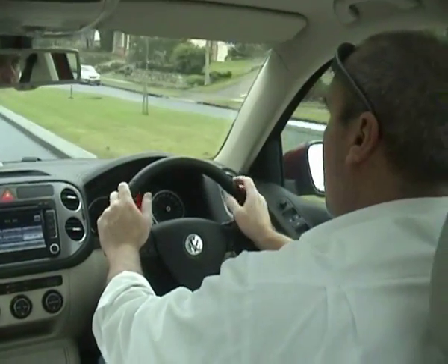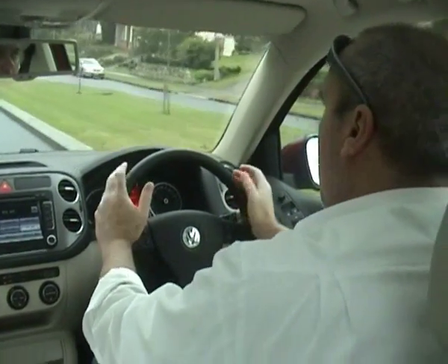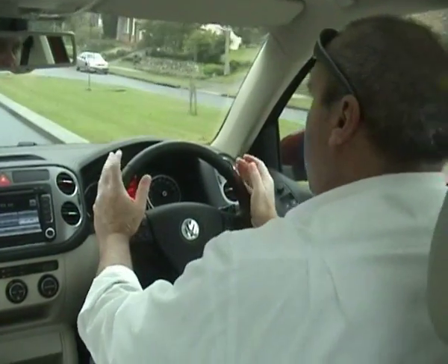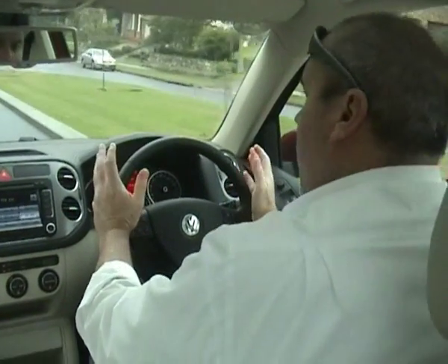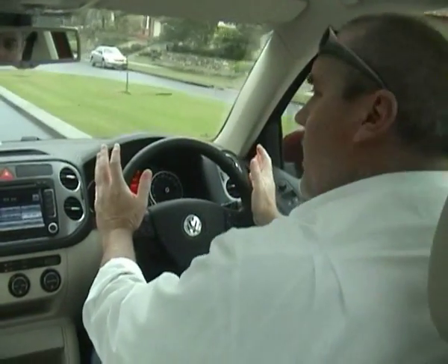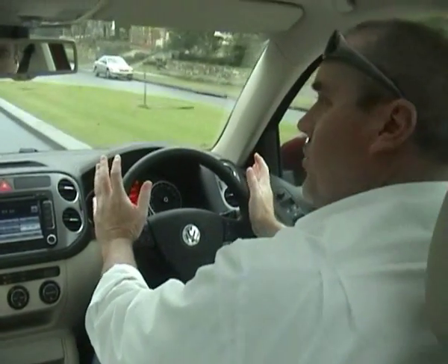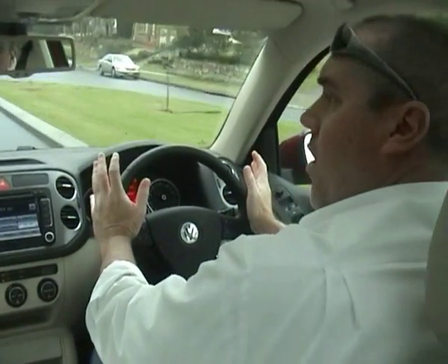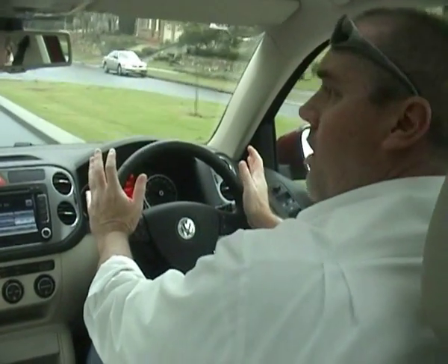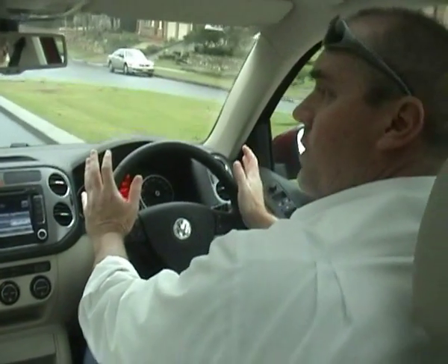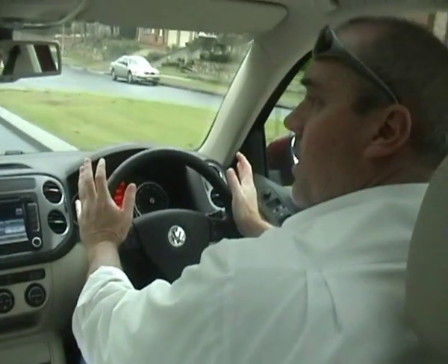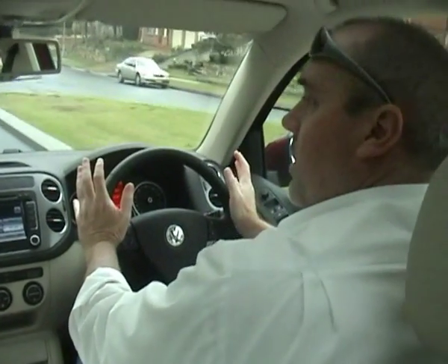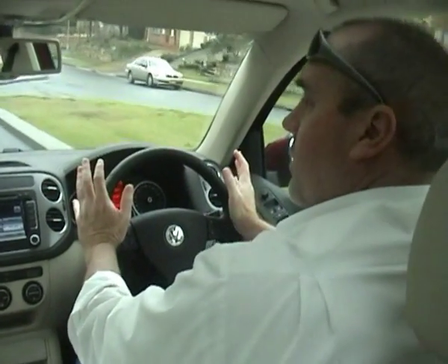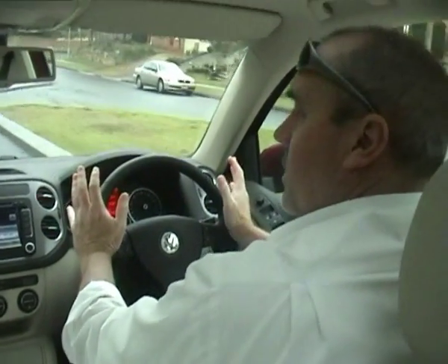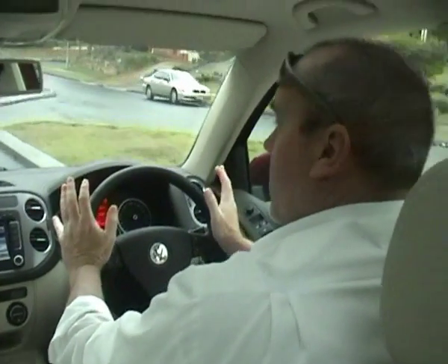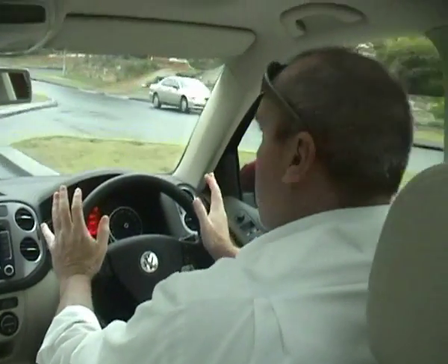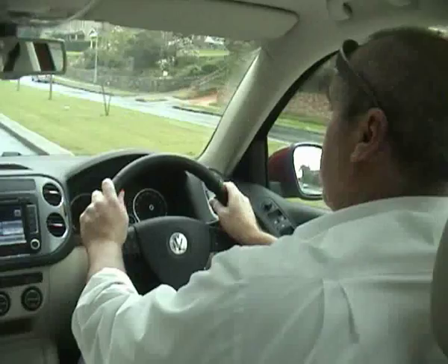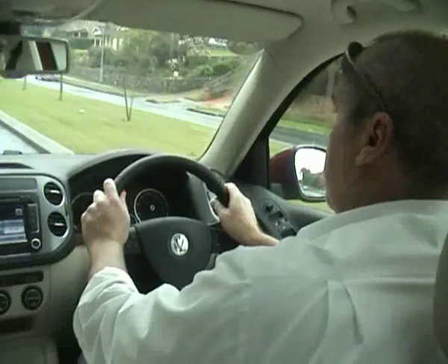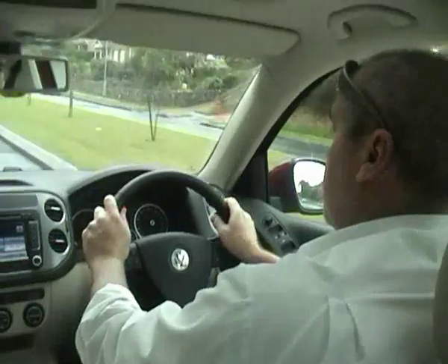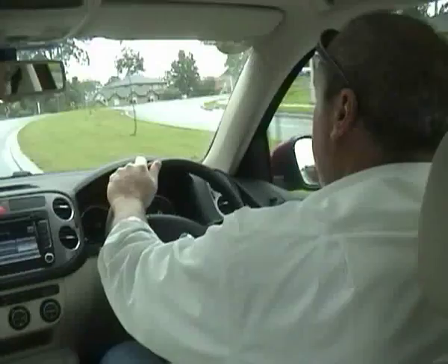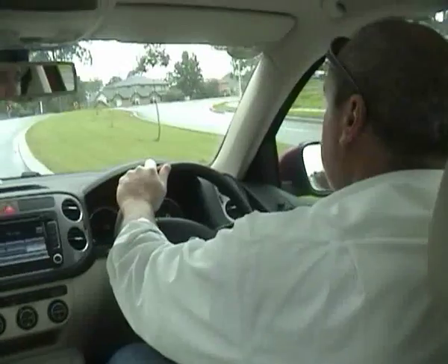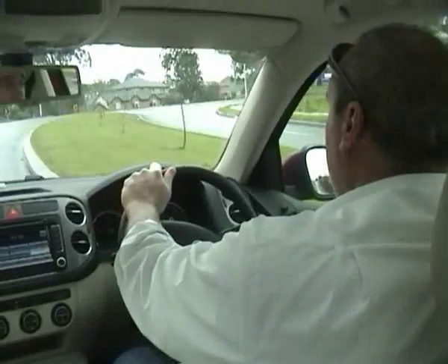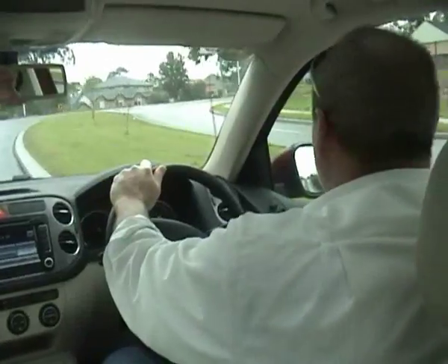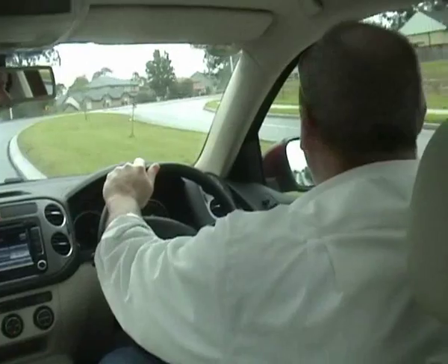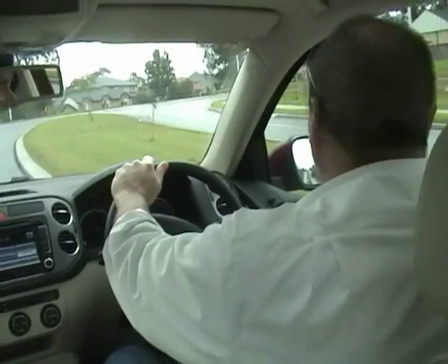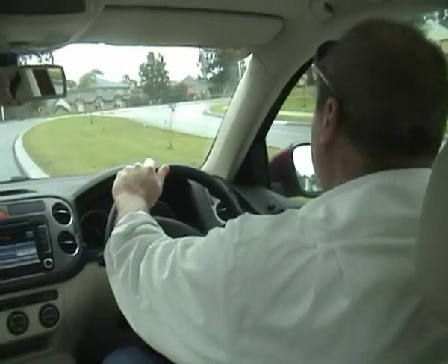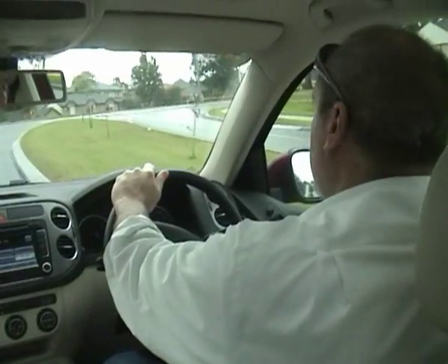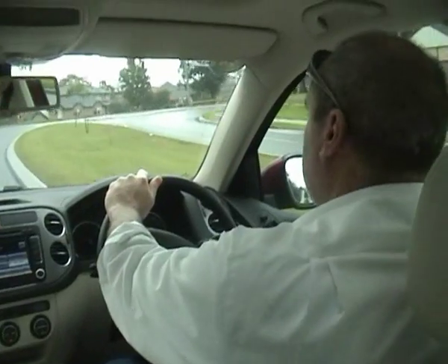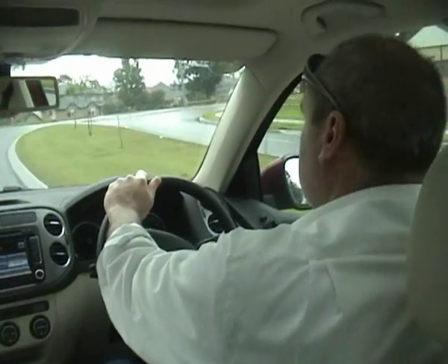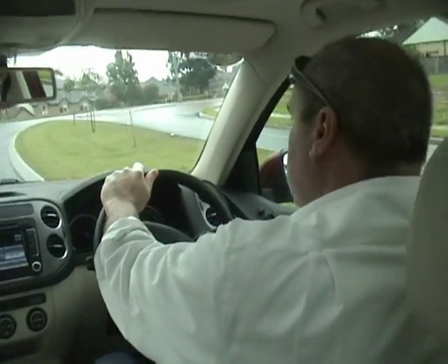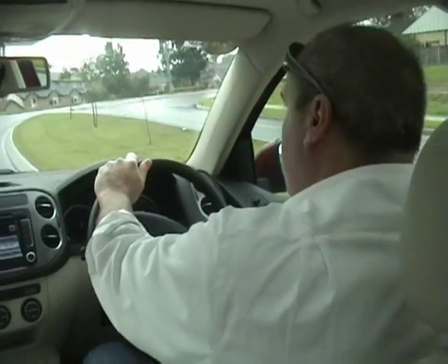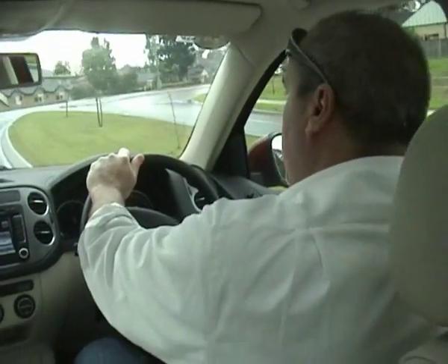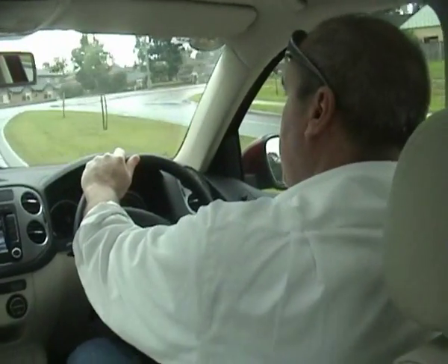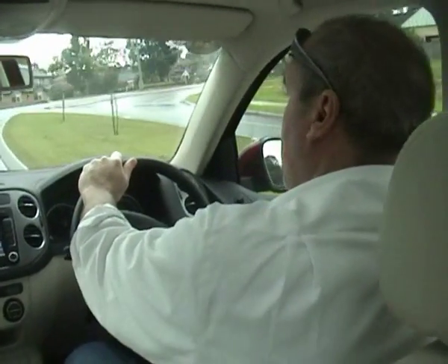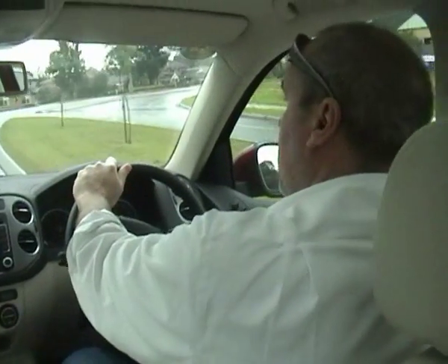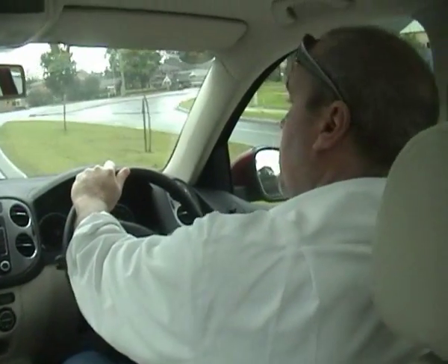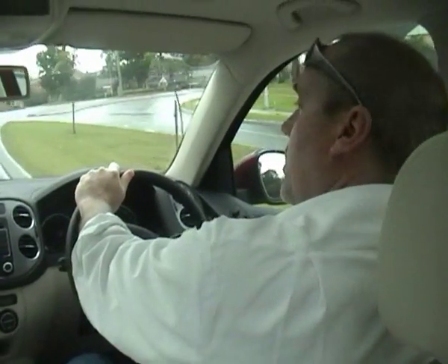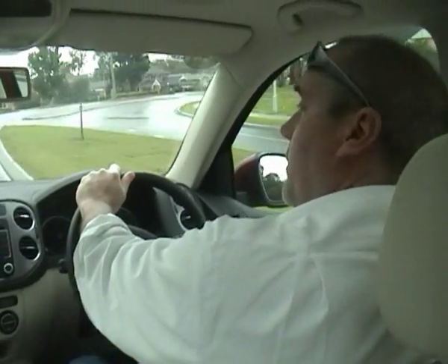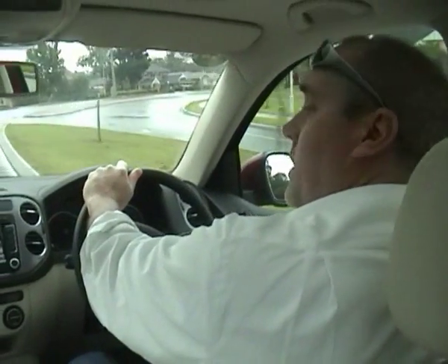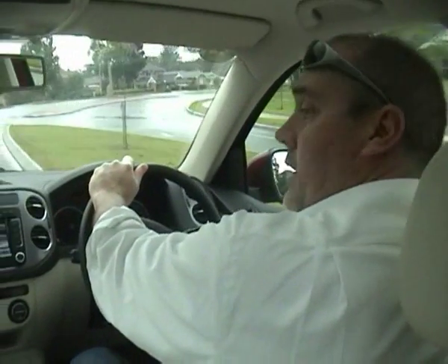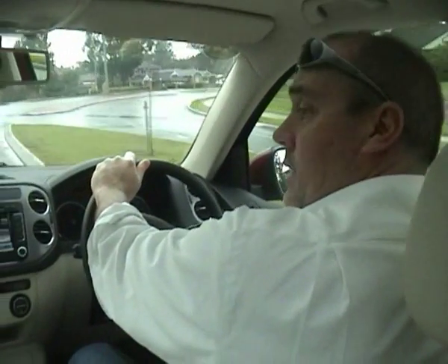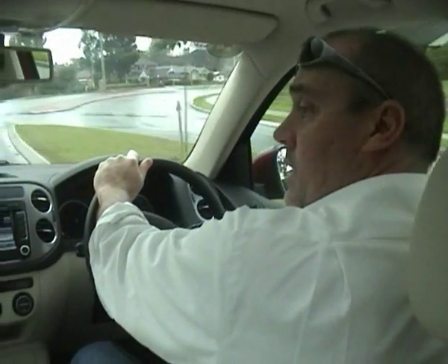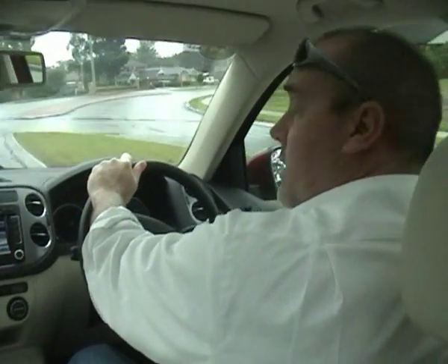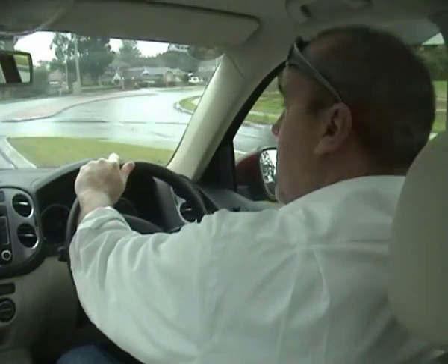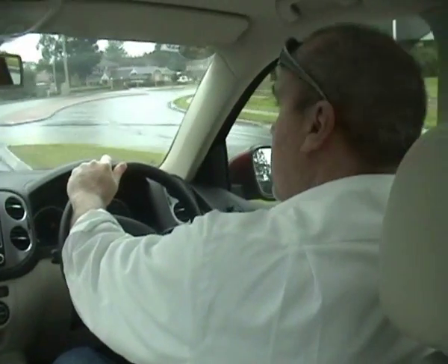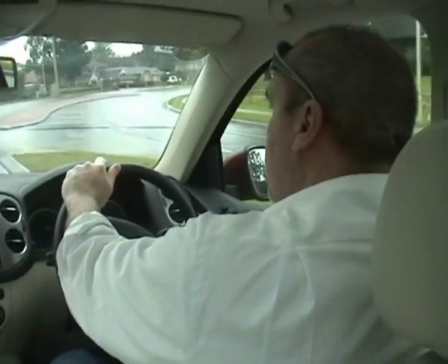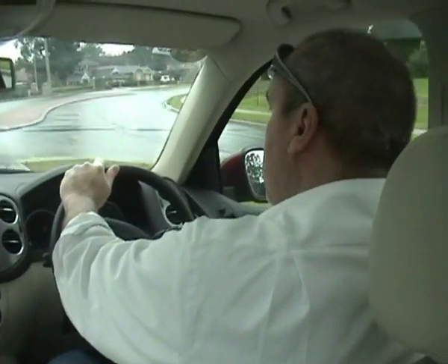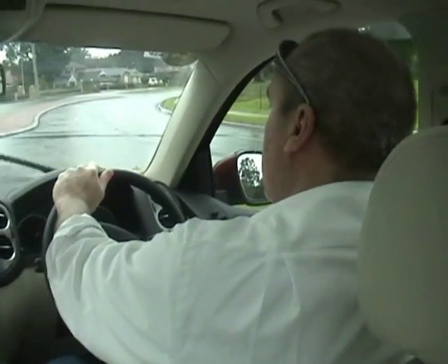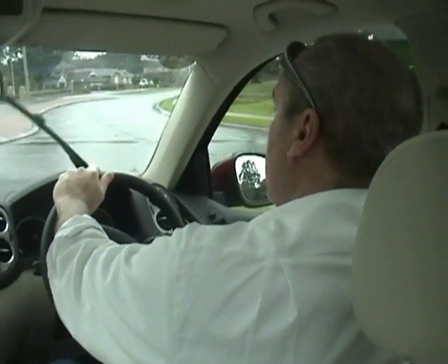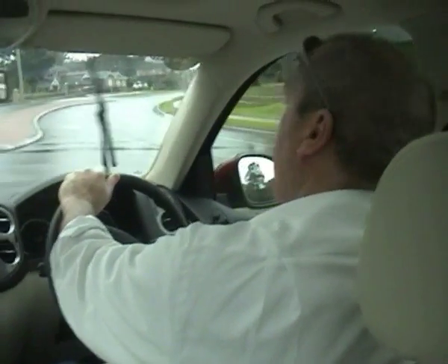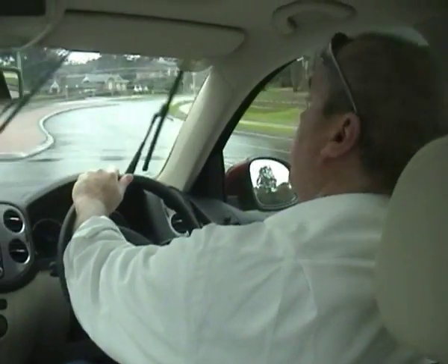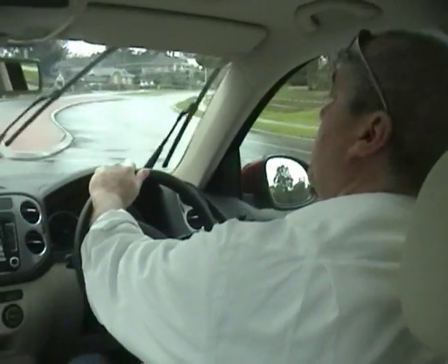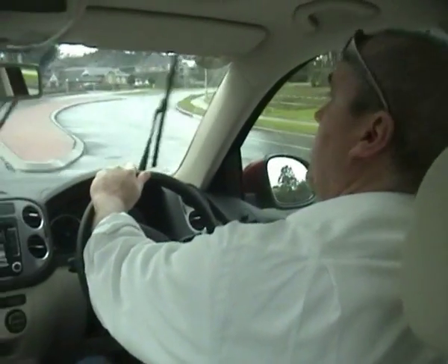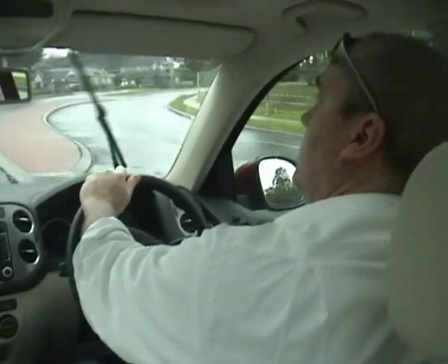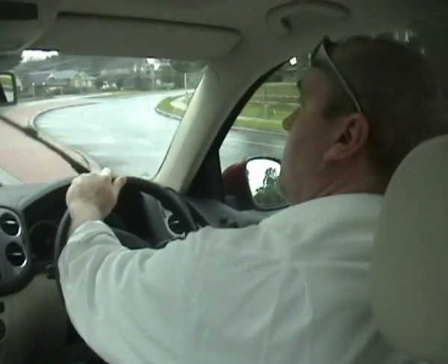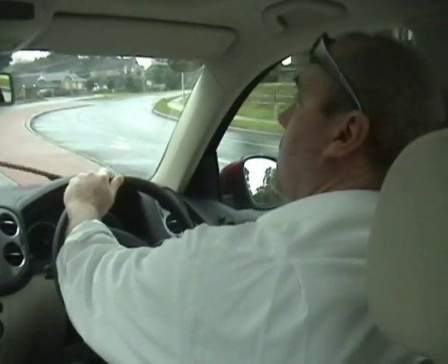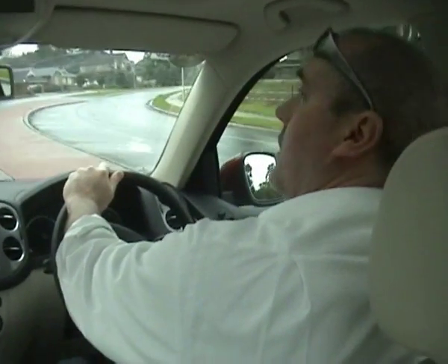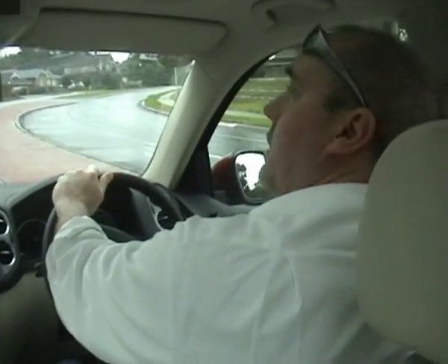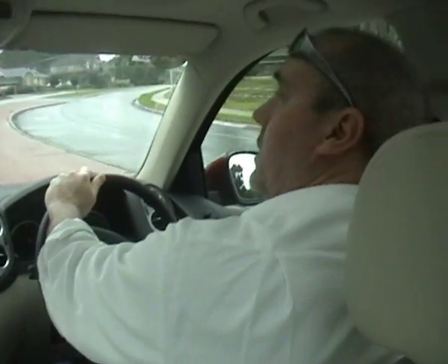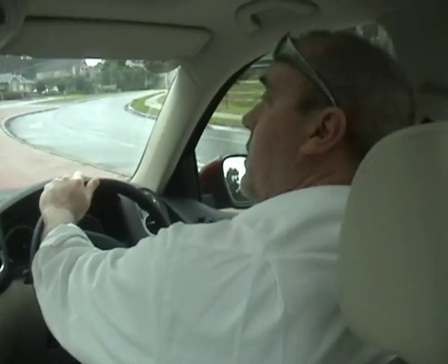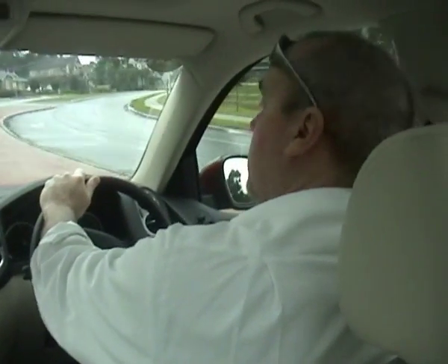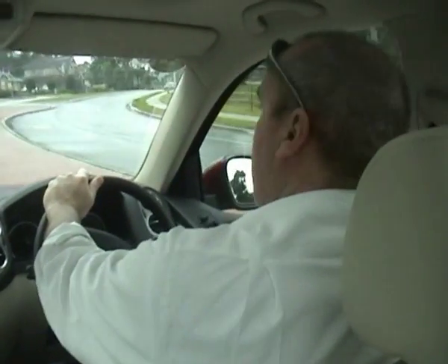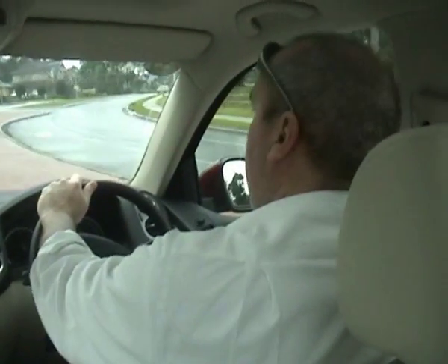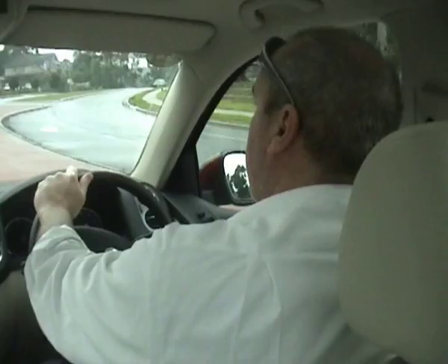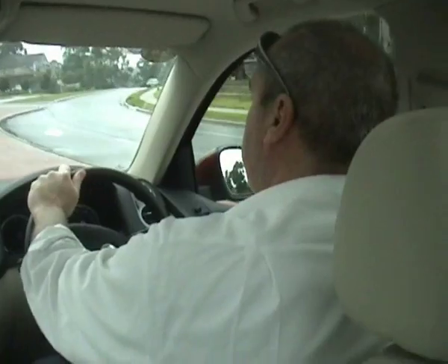The car drives well and actually it just cruises along beautifully. This is a really comfortable little car.